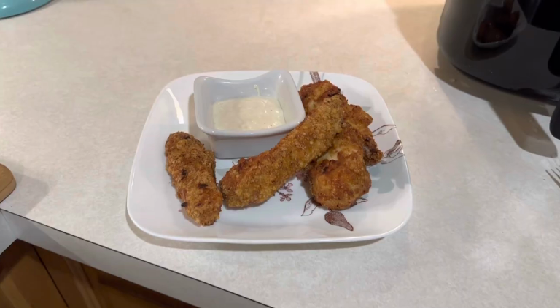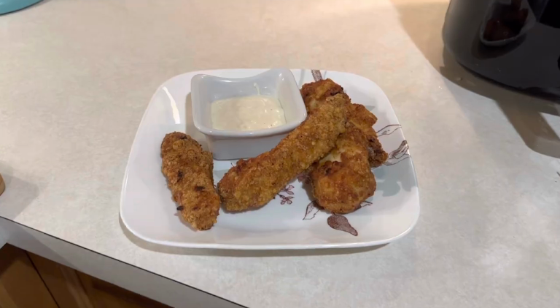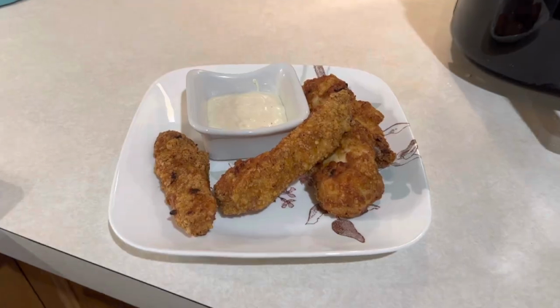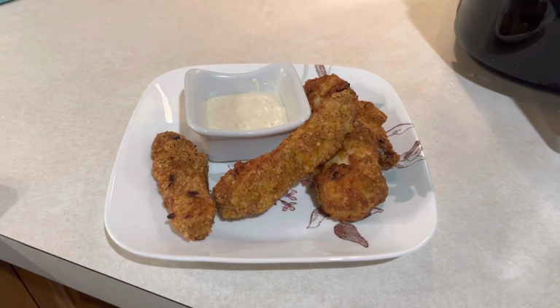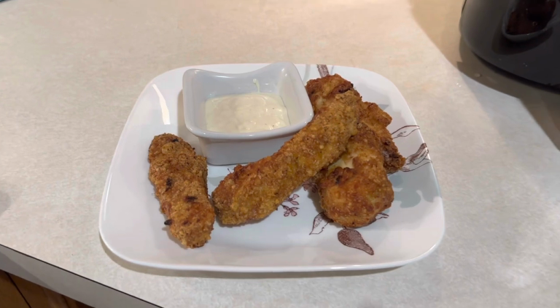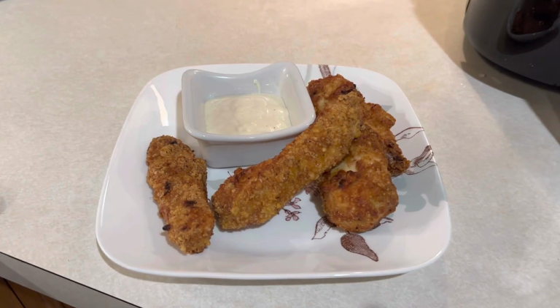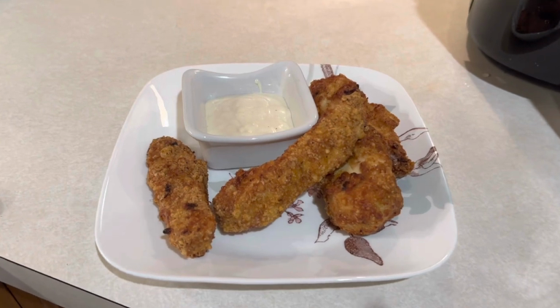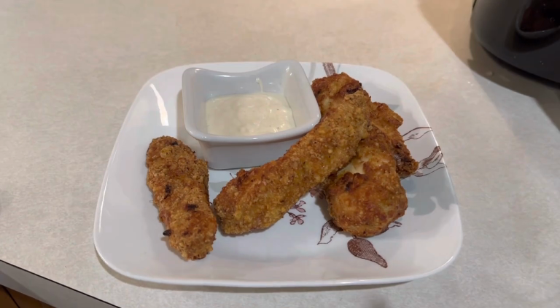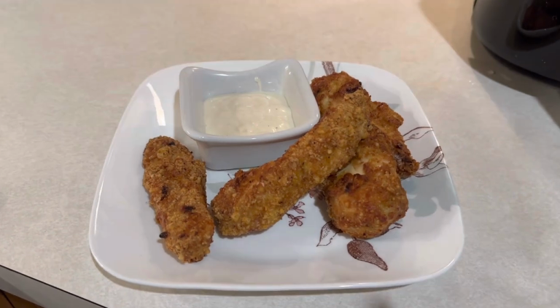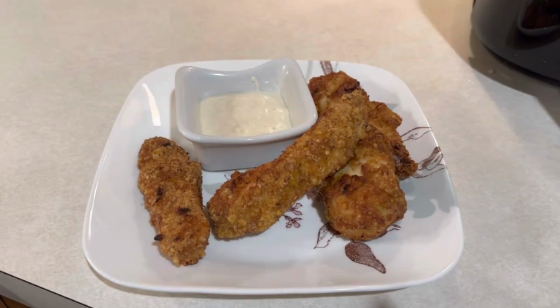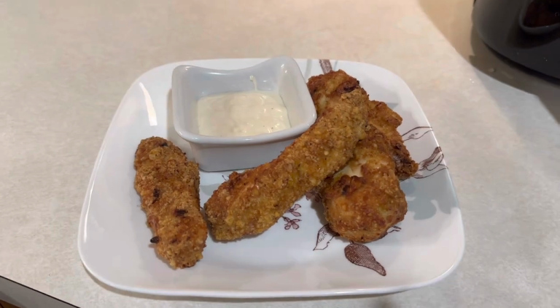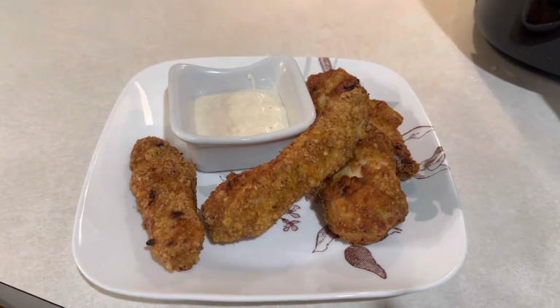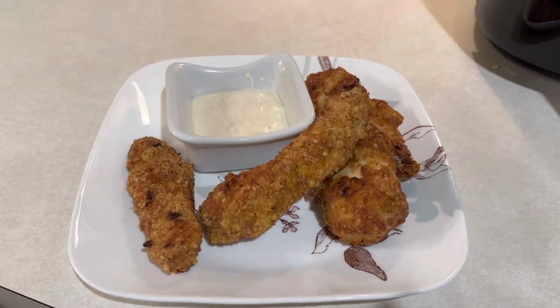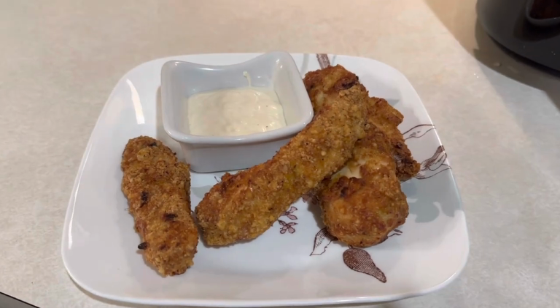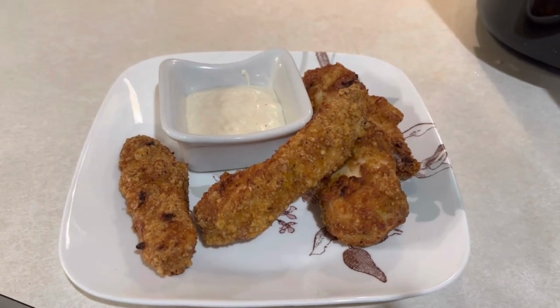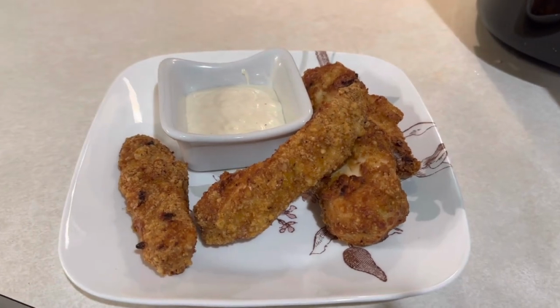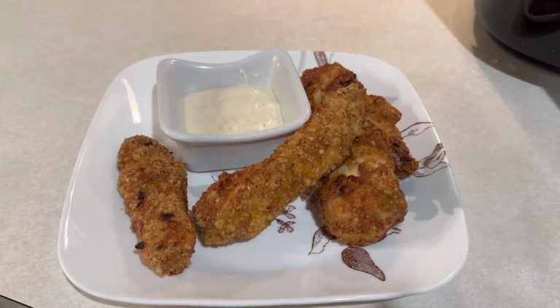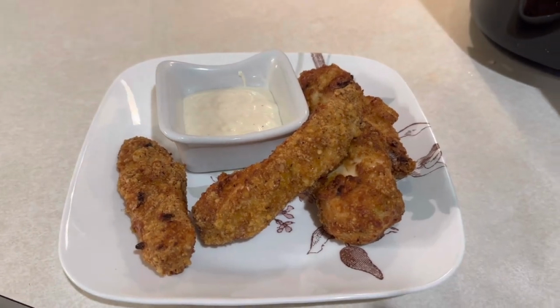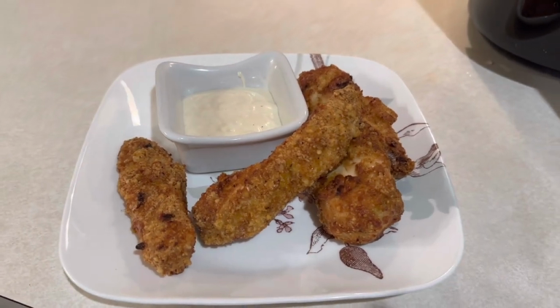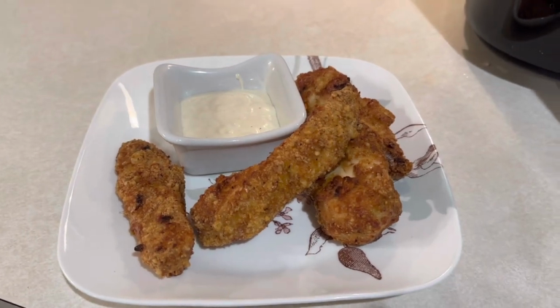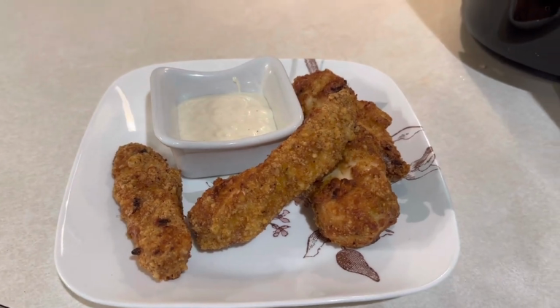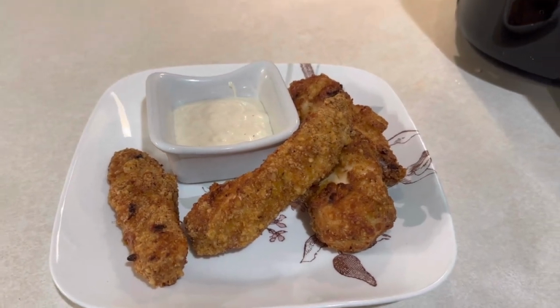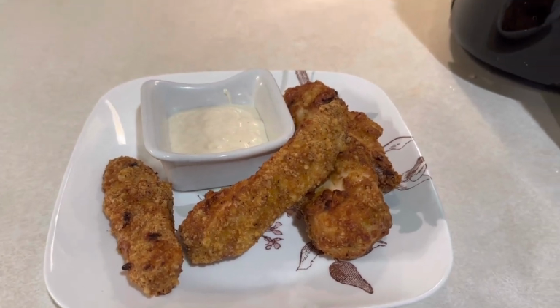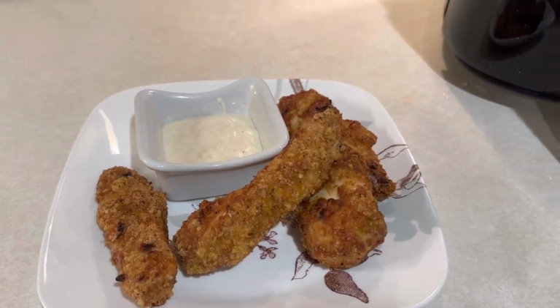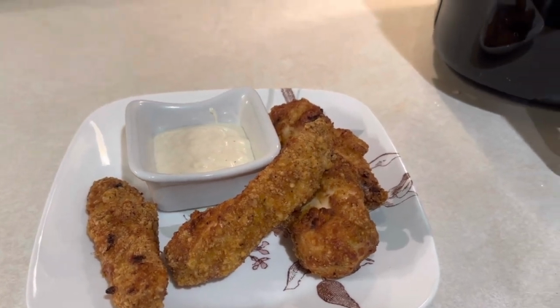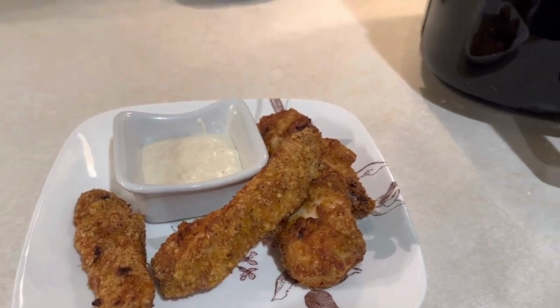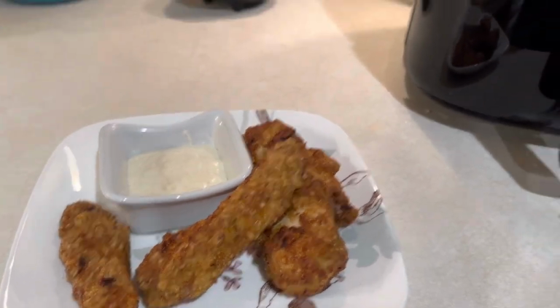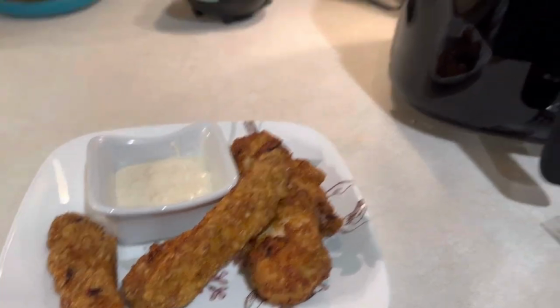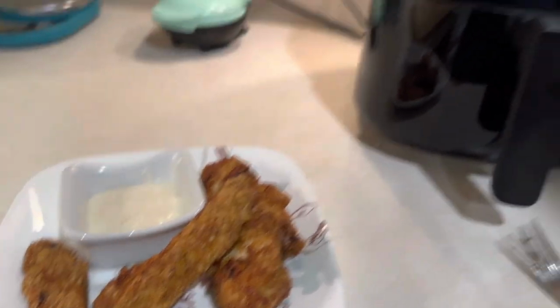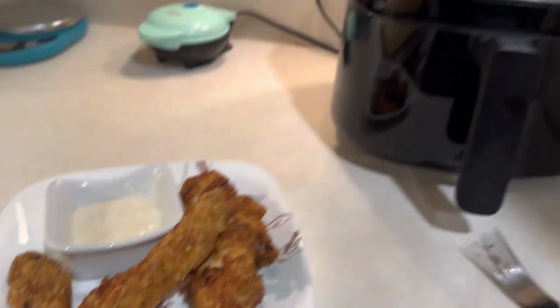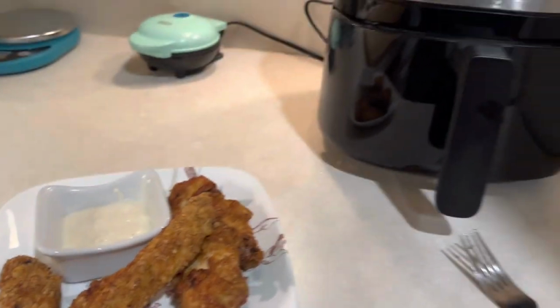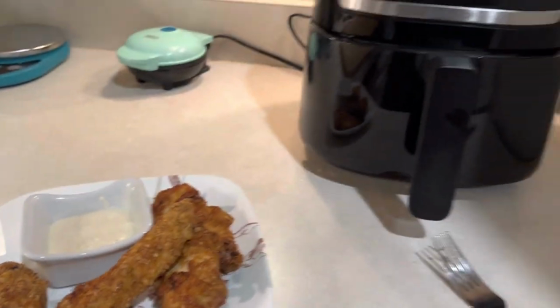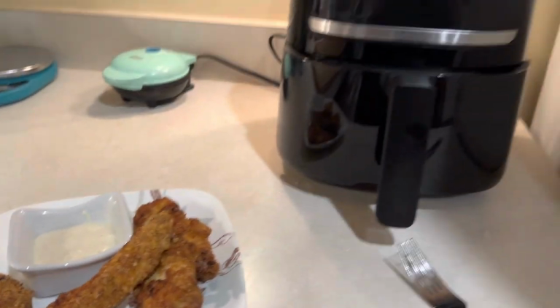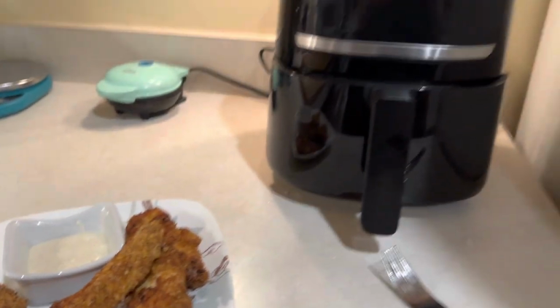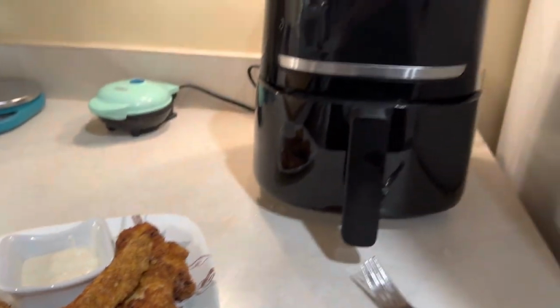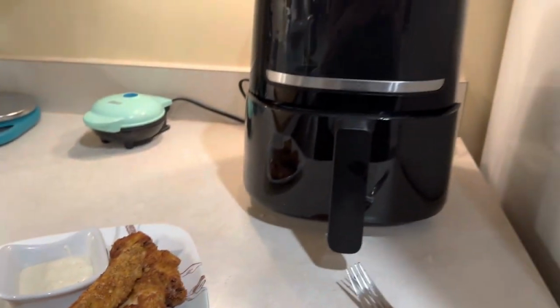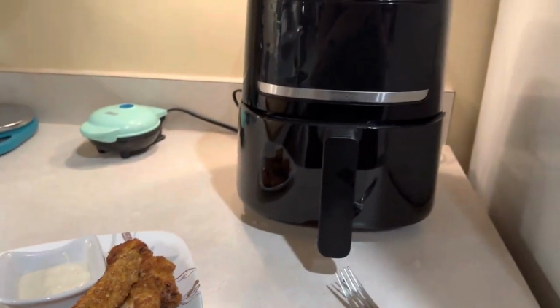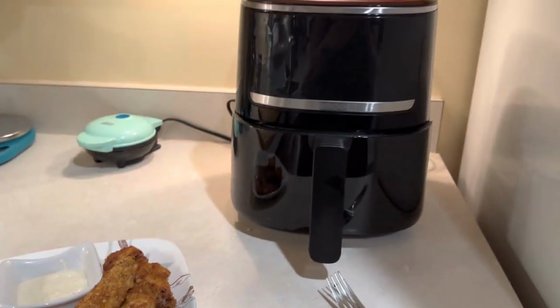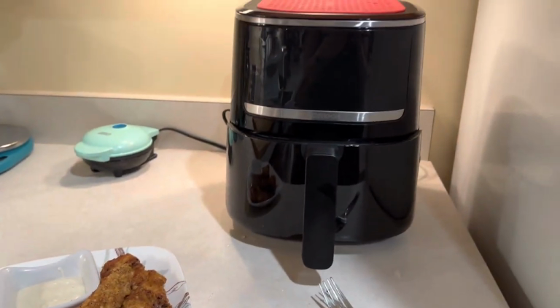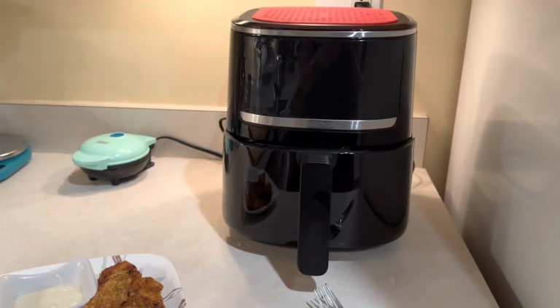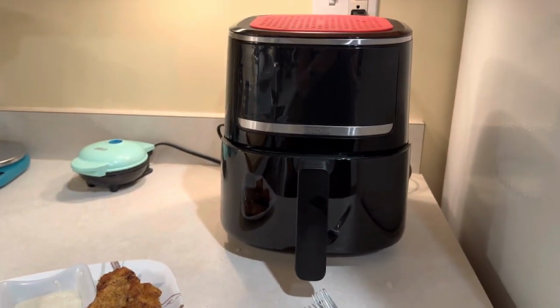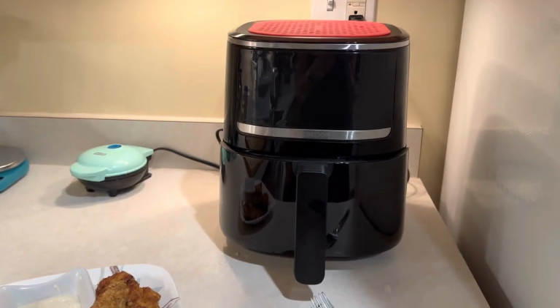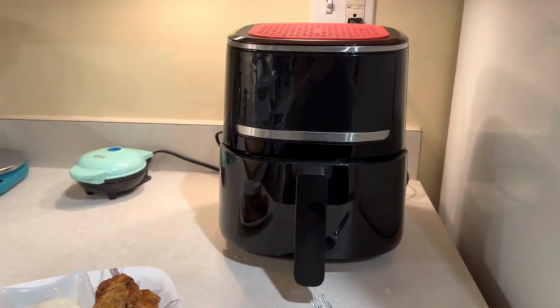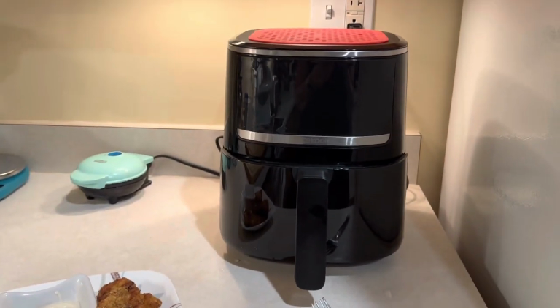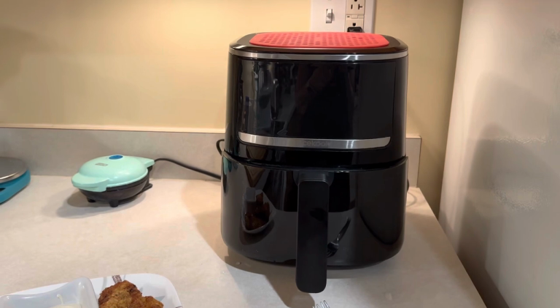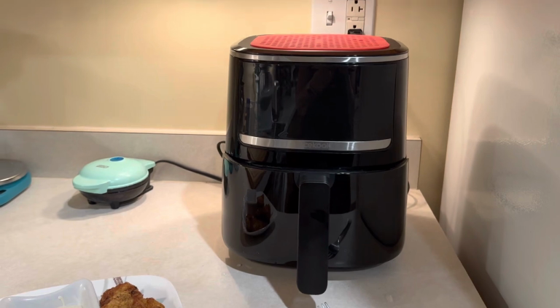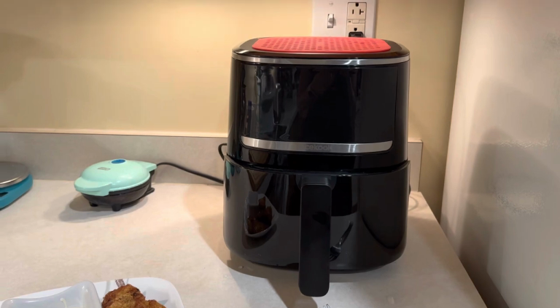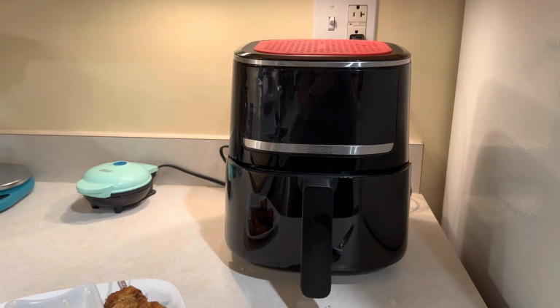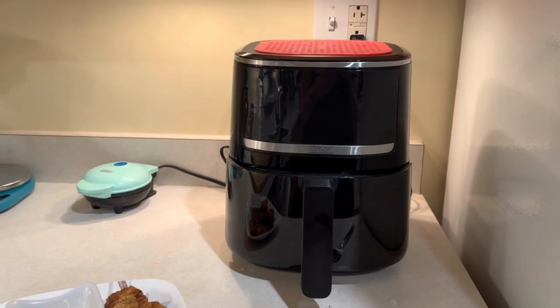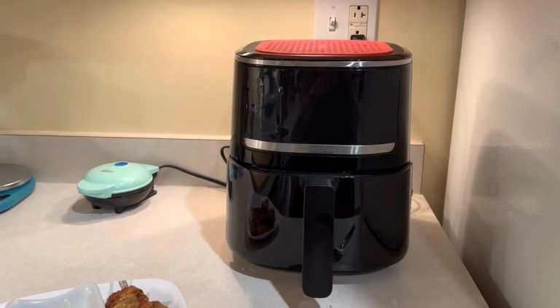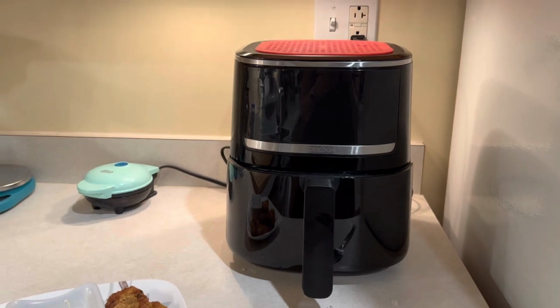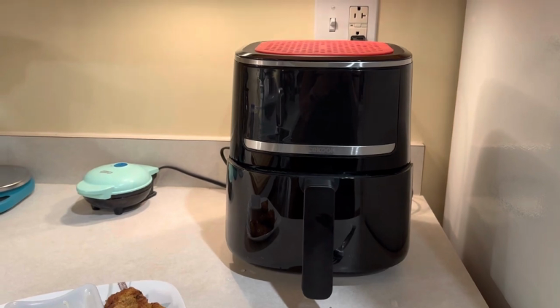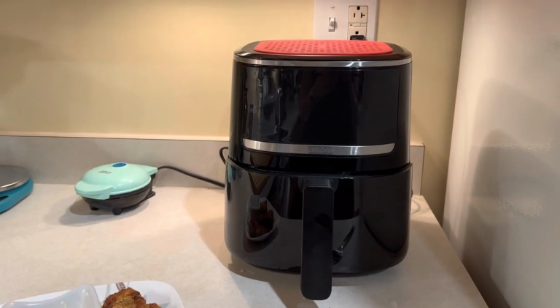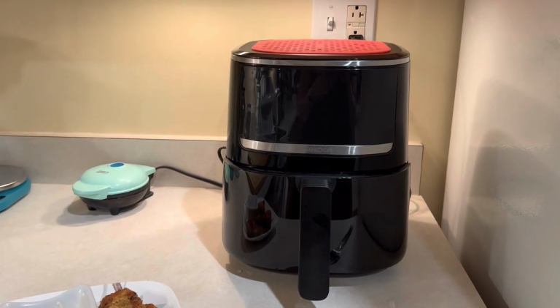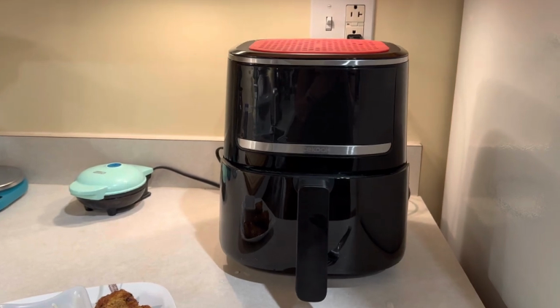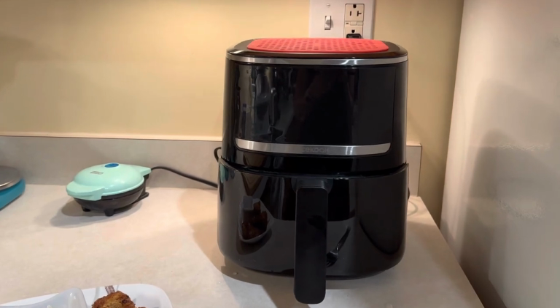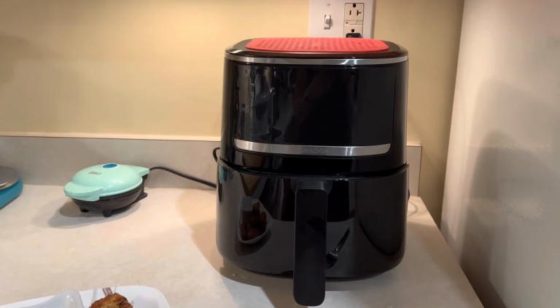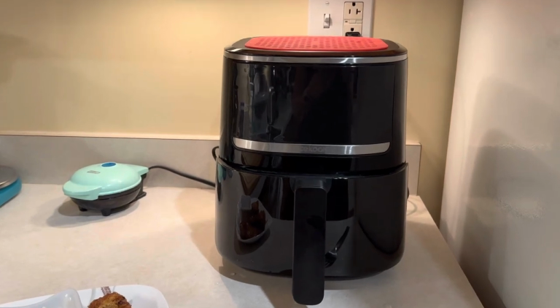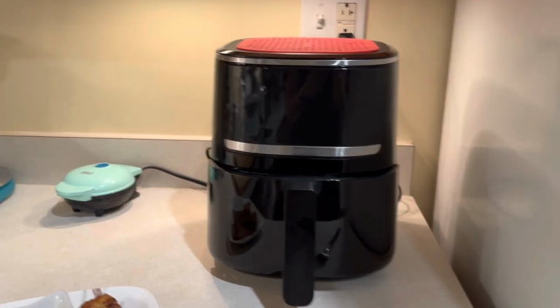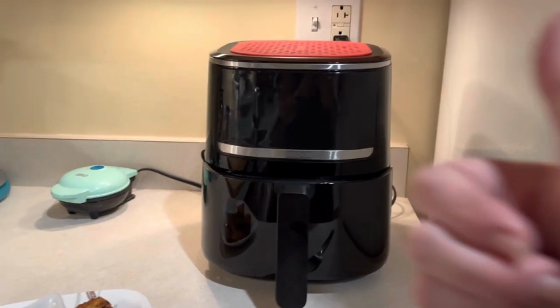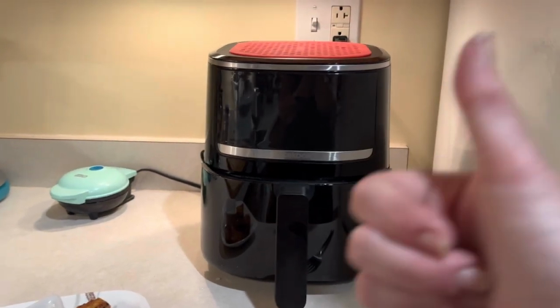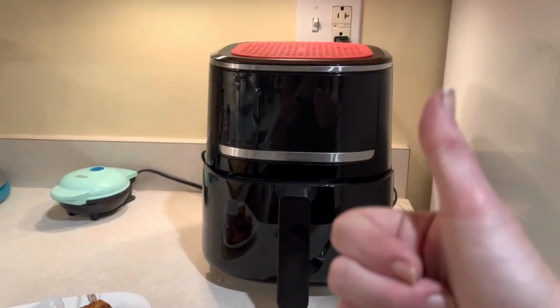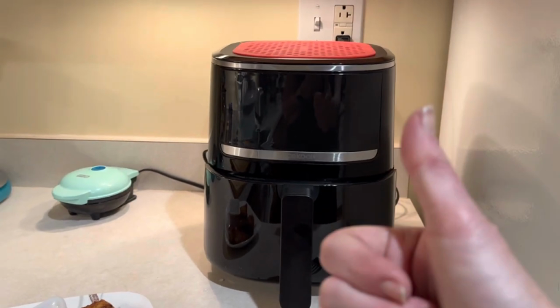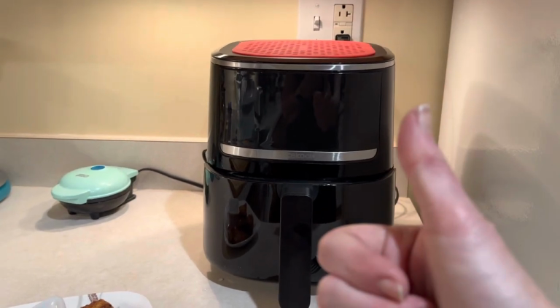There are those crispy chicken tenders and this little air fryer worked great. I give it a thumbs up.